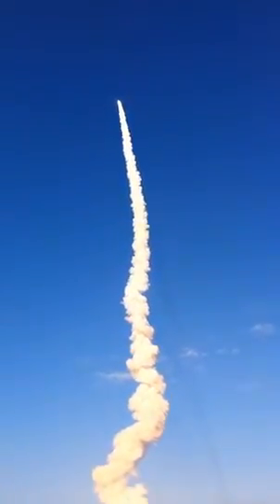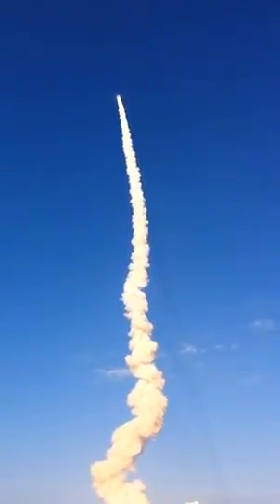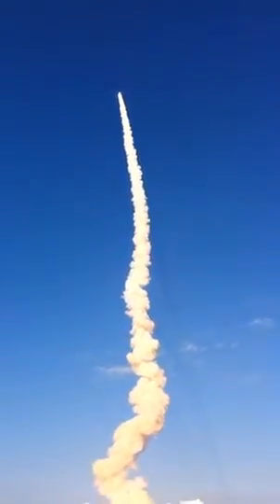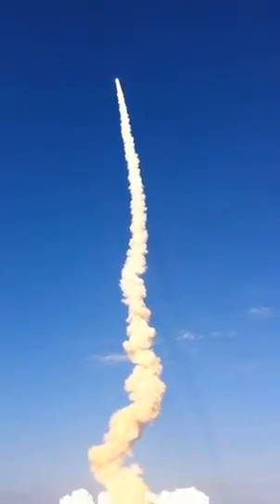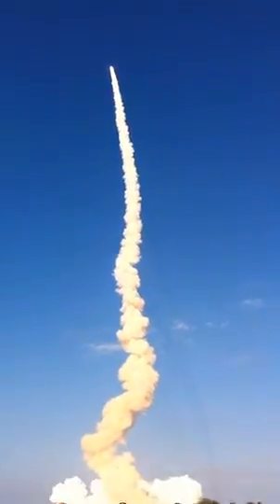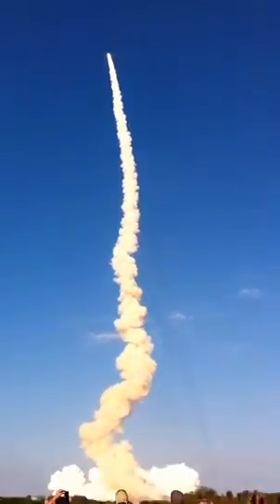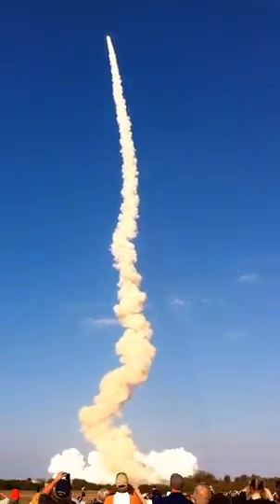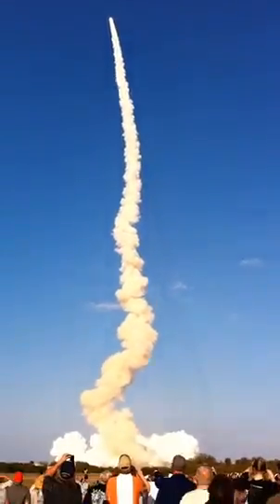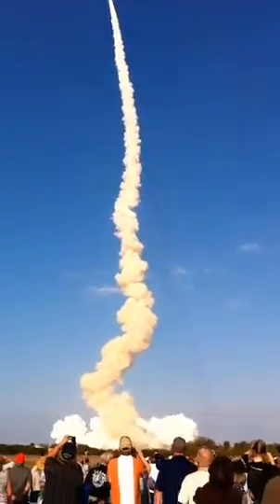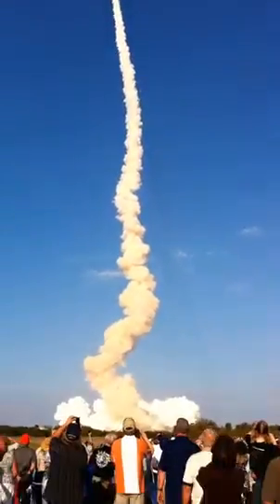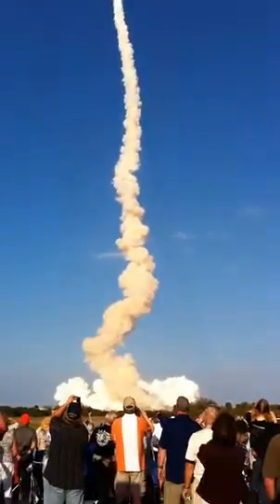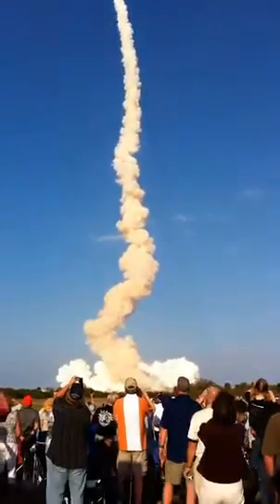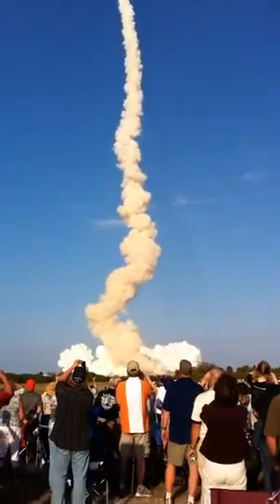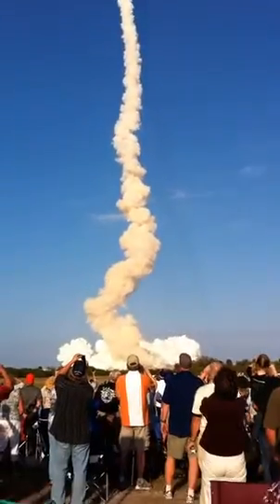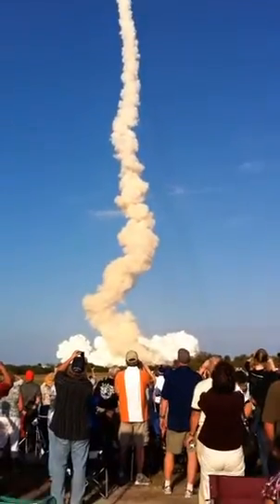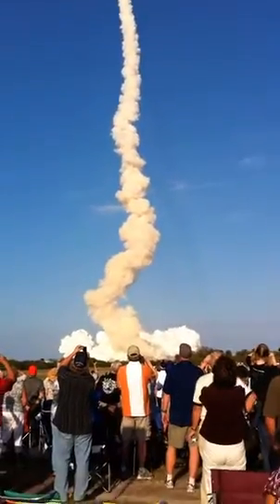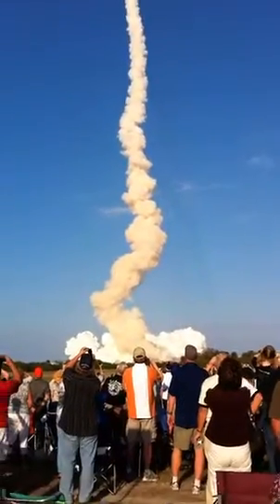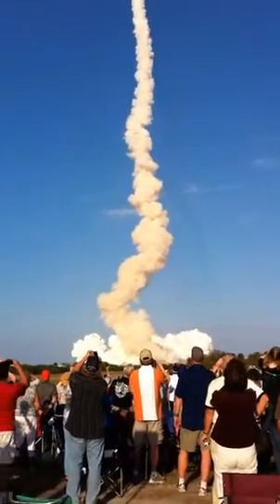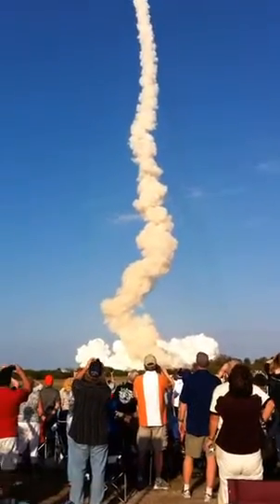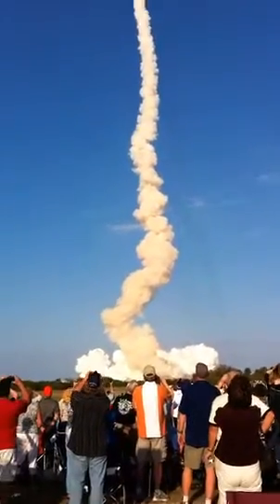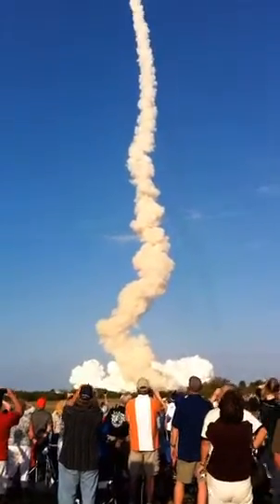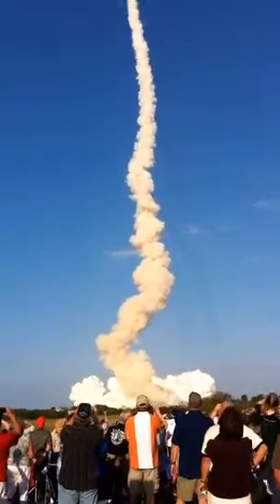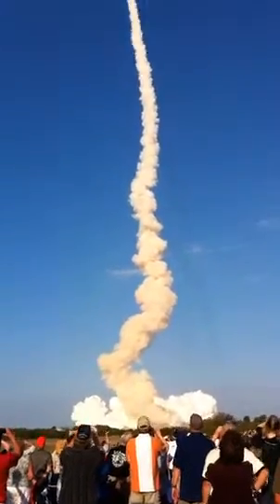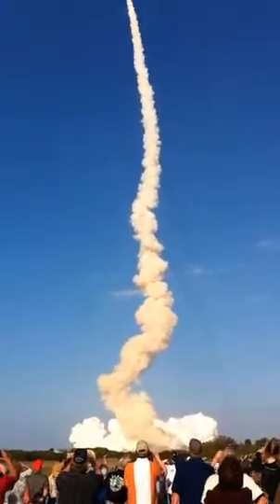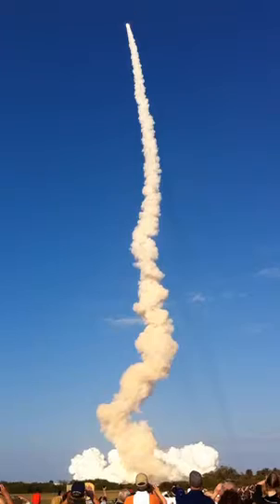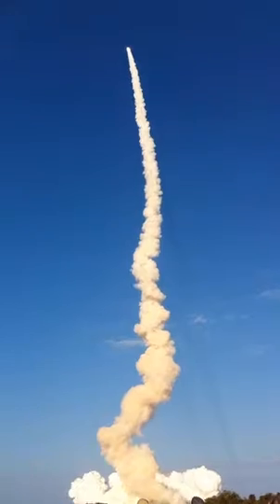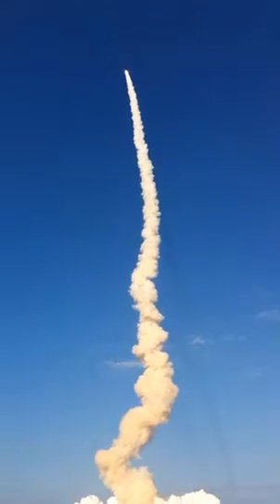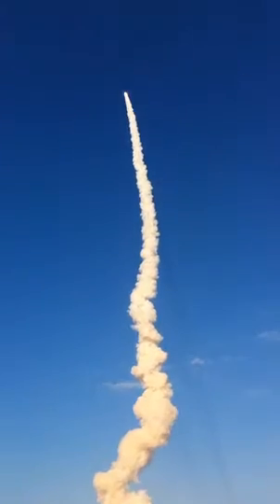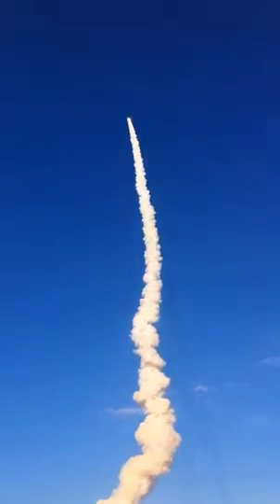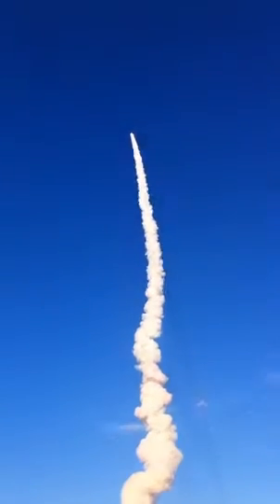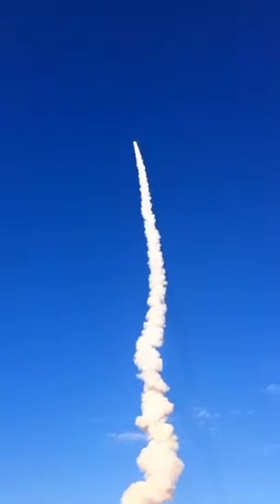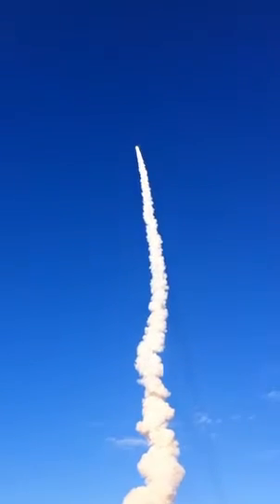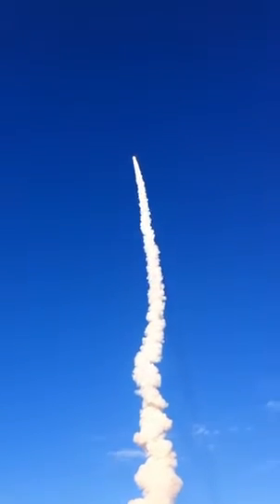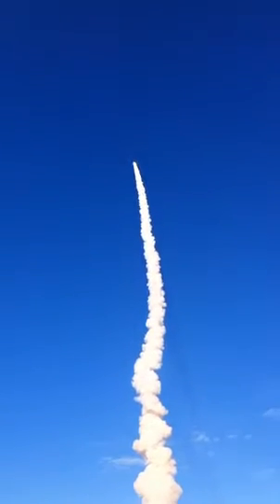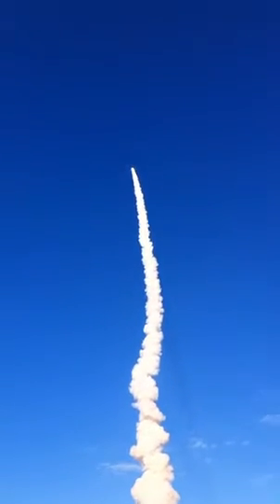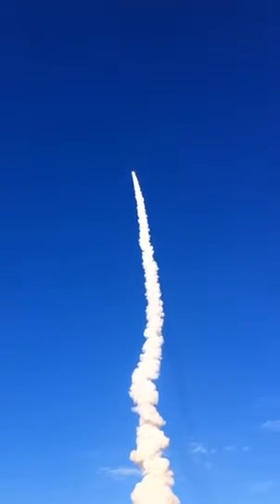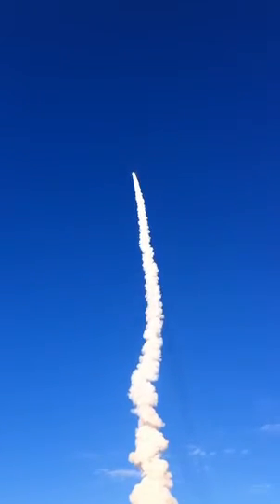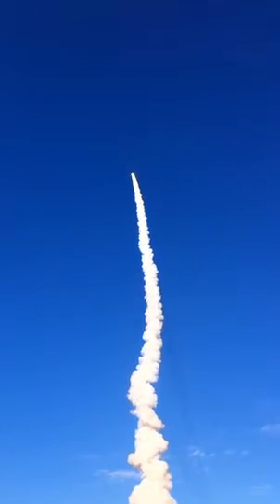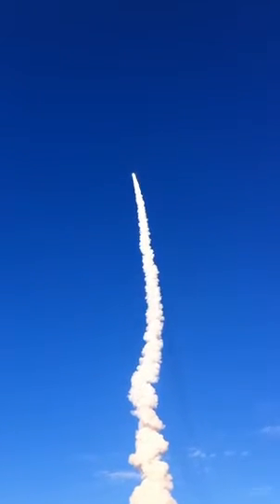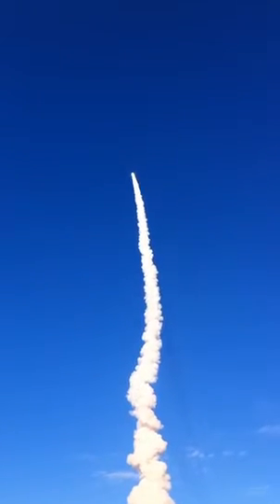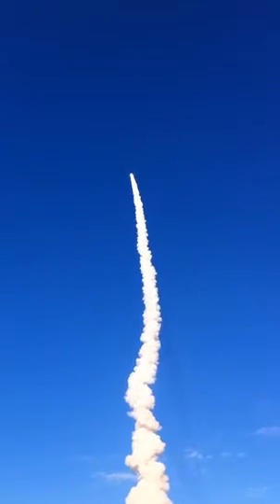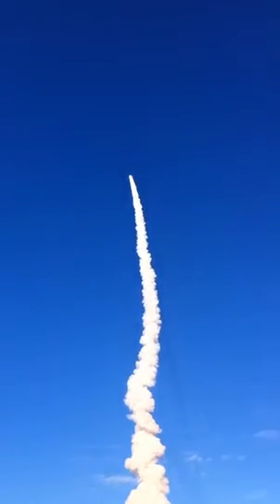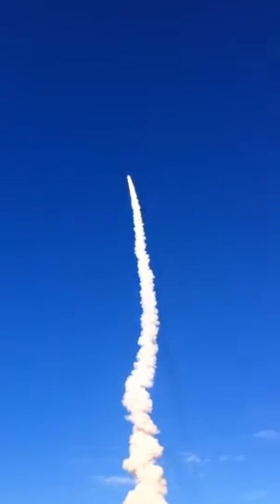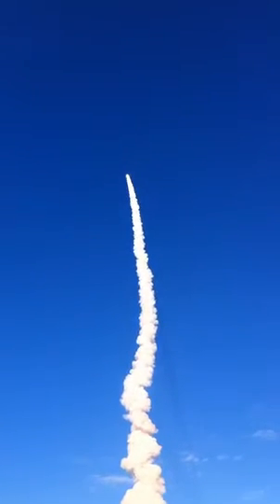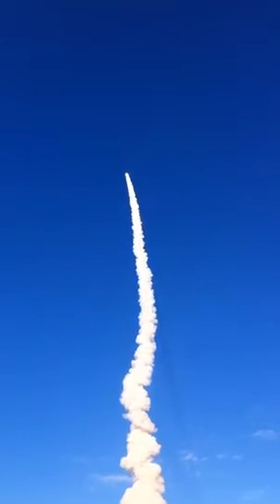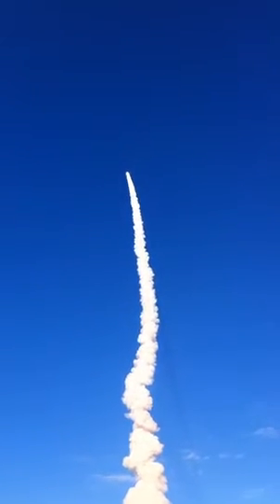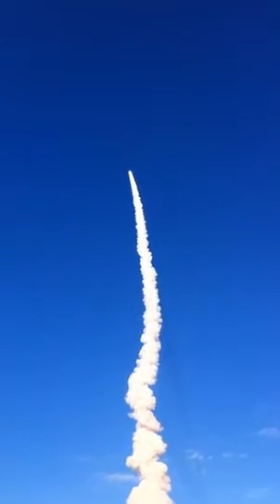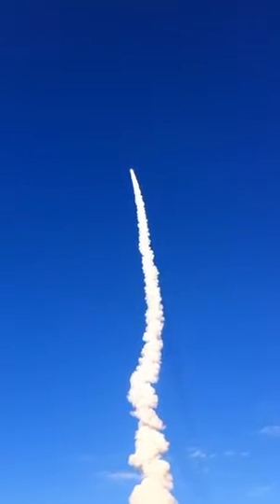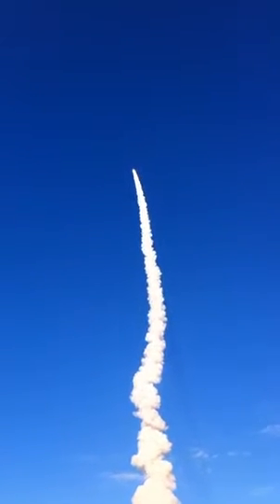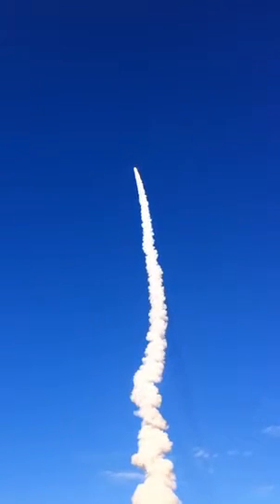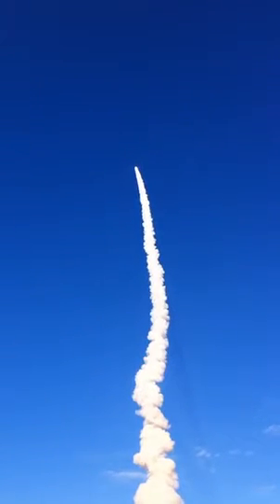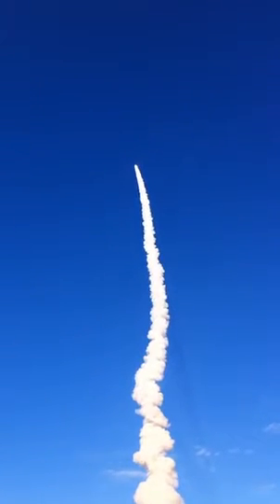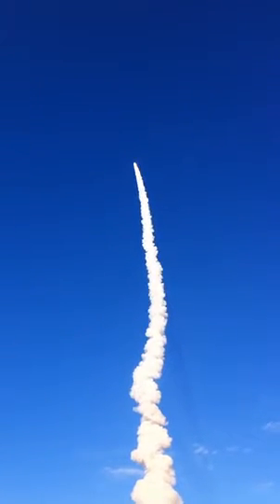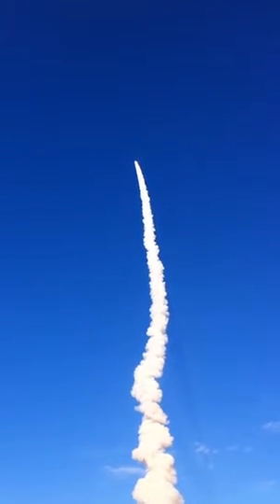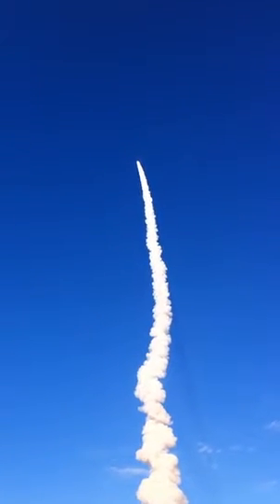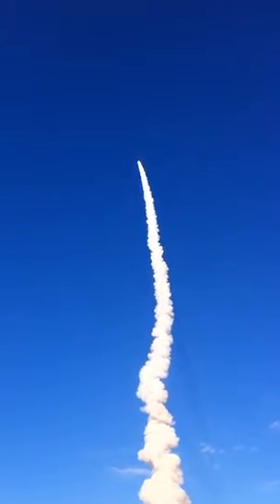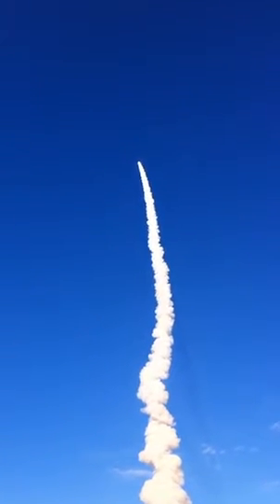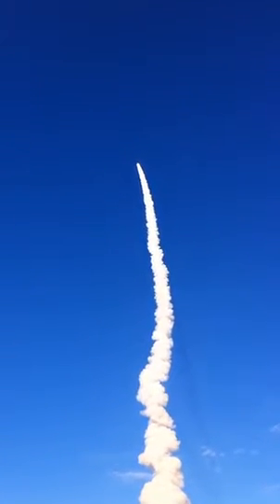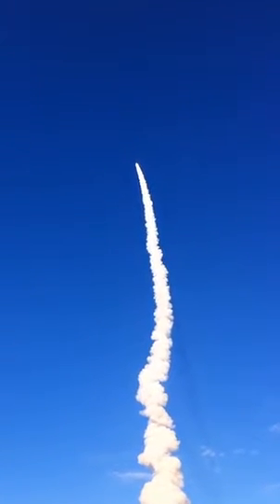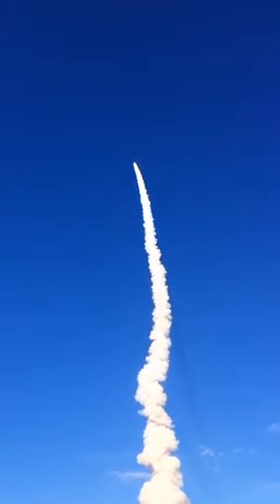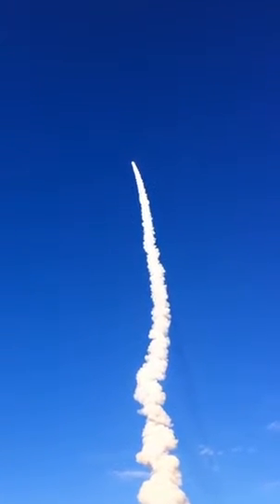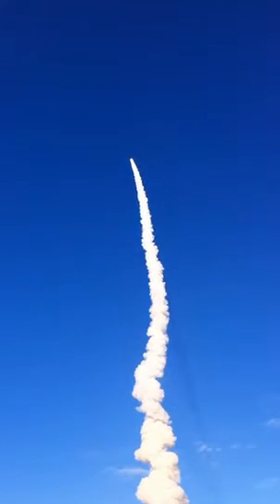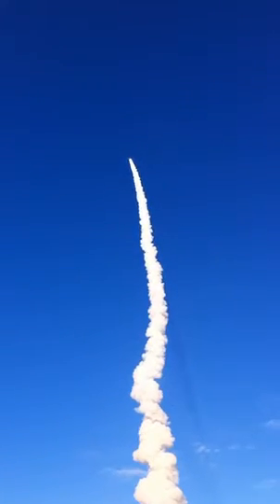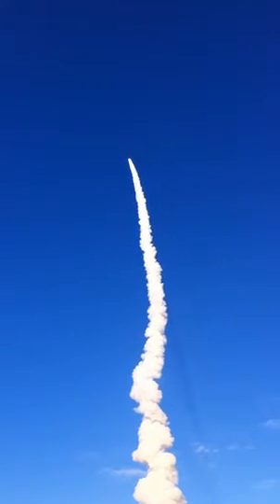Discovery's systems are now throttling down as the orbiter passes through the area of maximum pressure, reducing the stress on the shuttle as it goes supersonic.